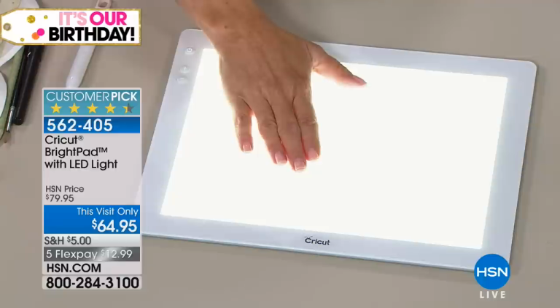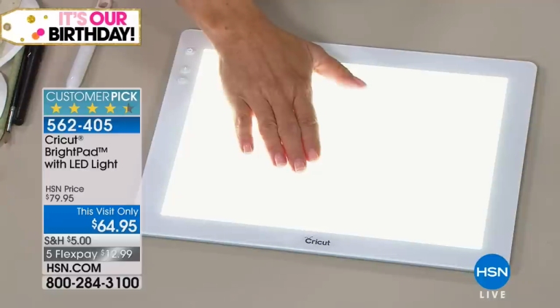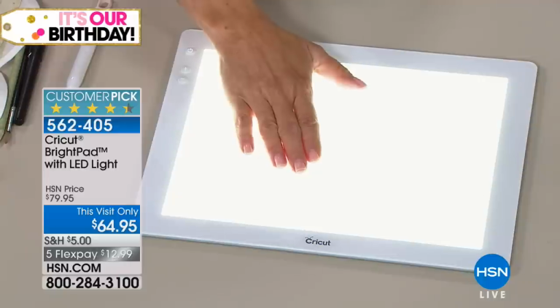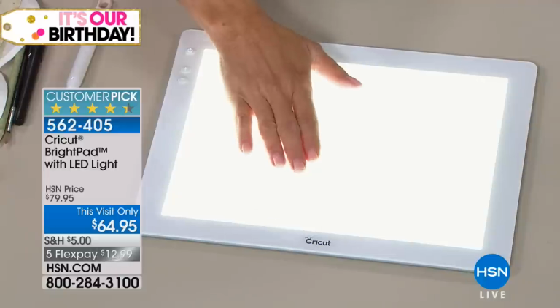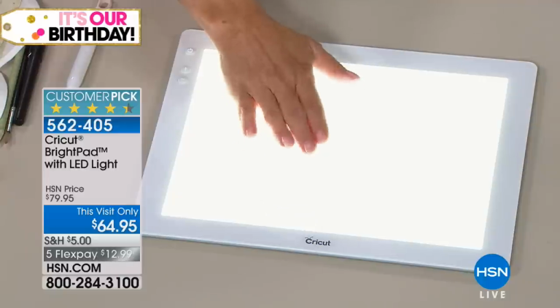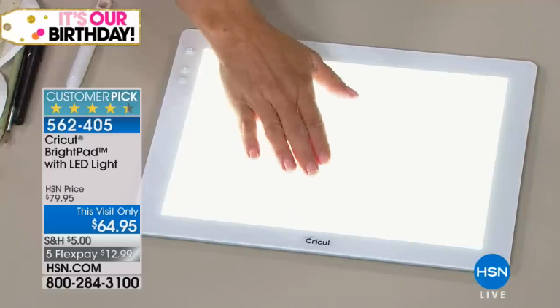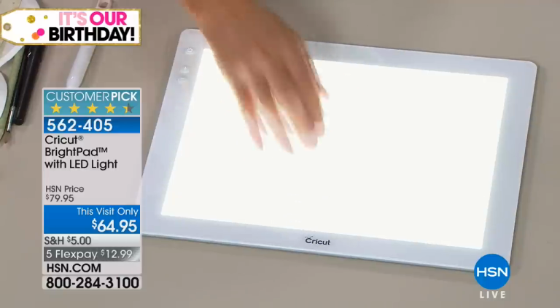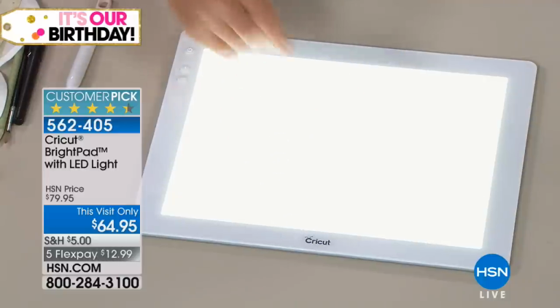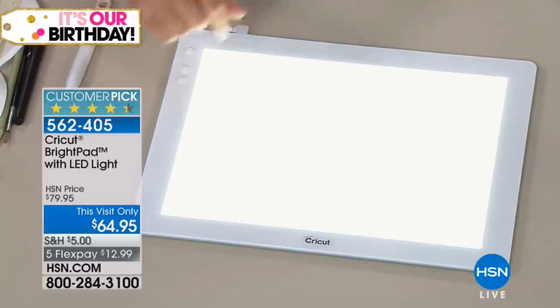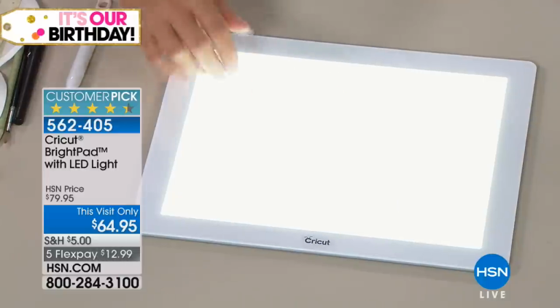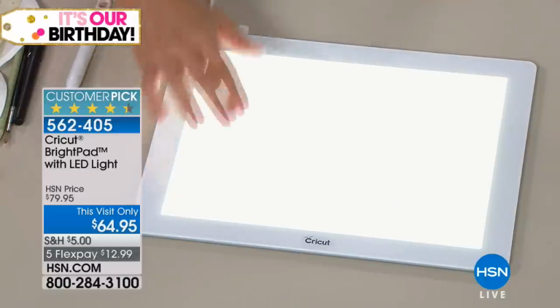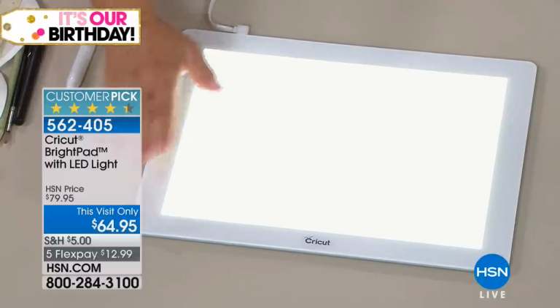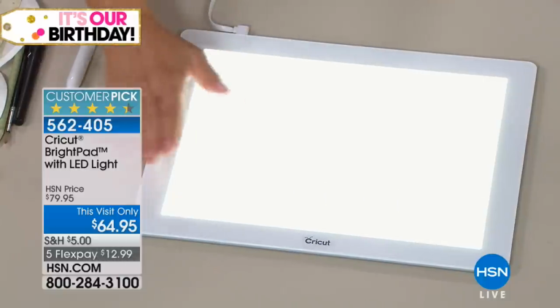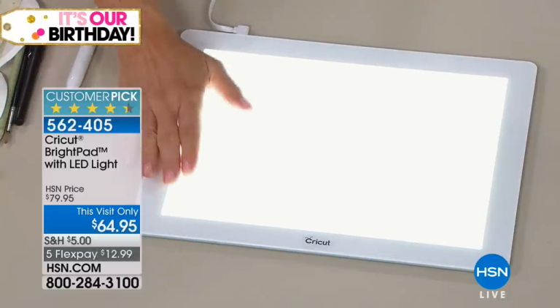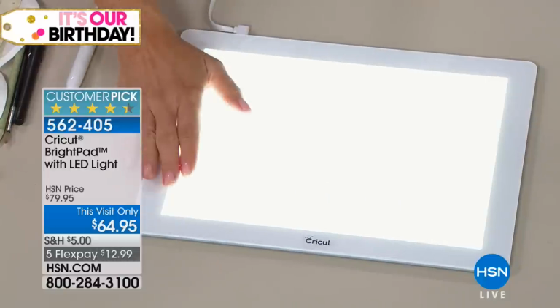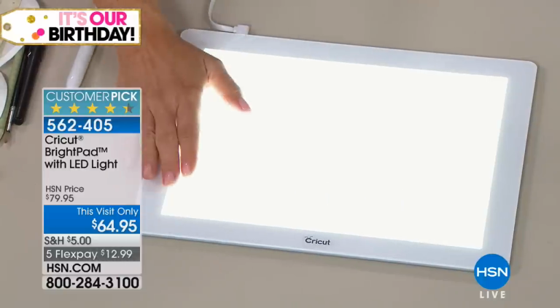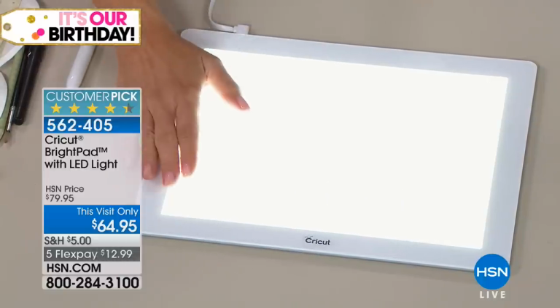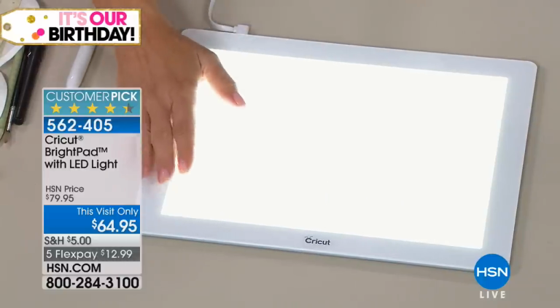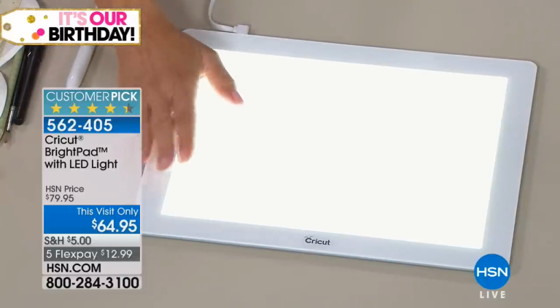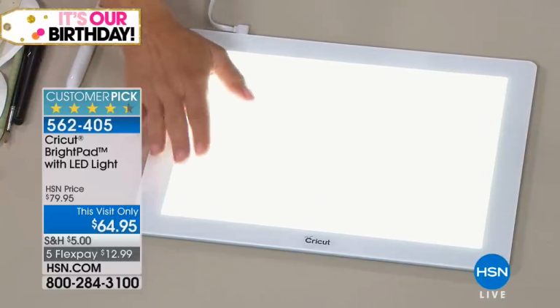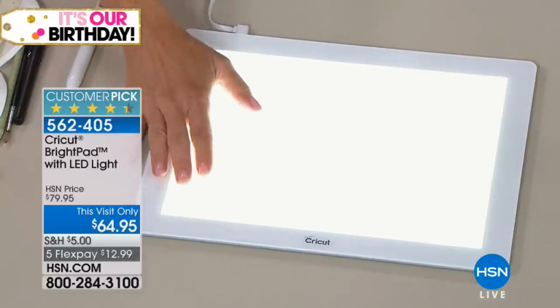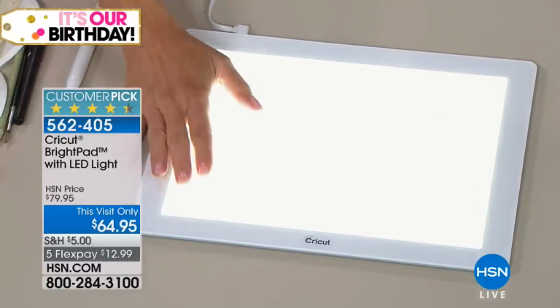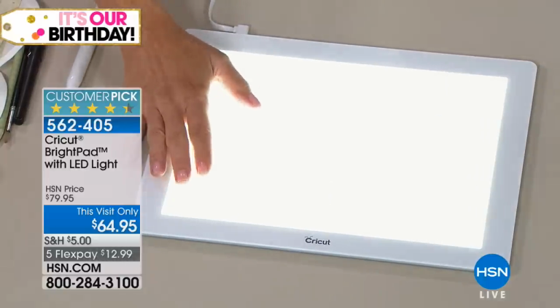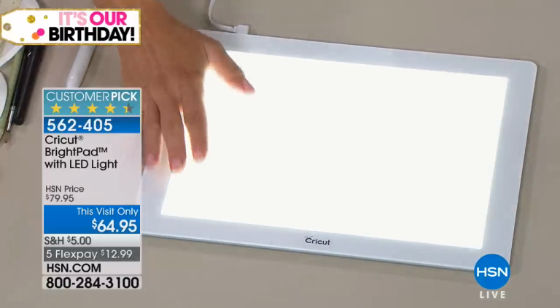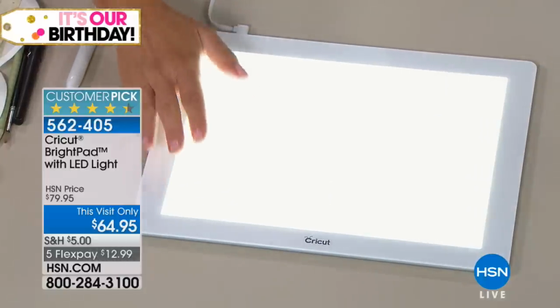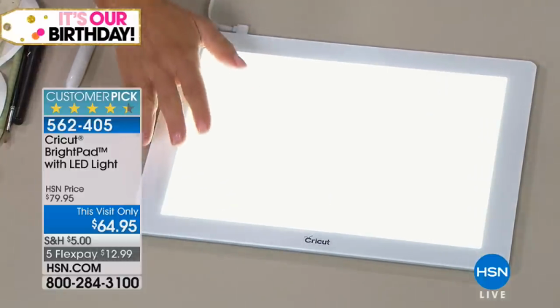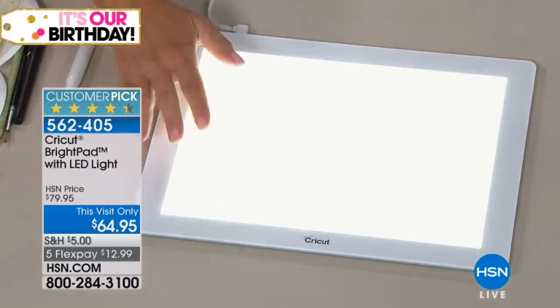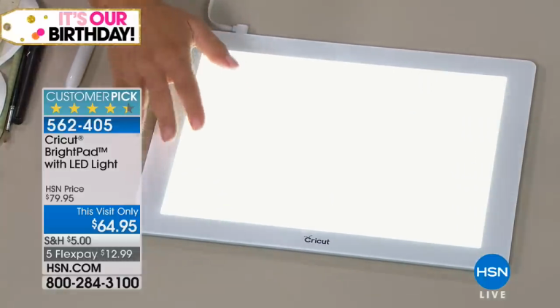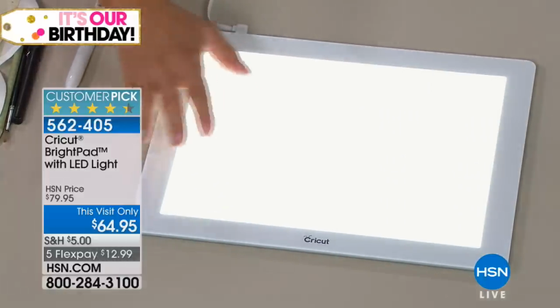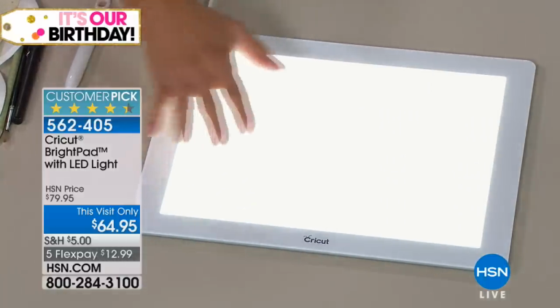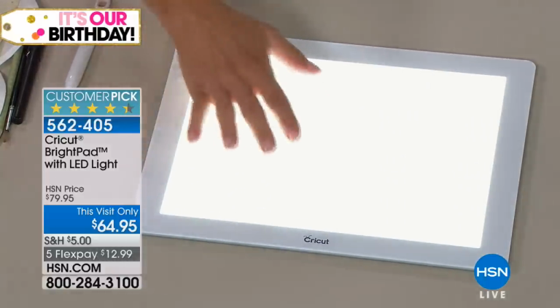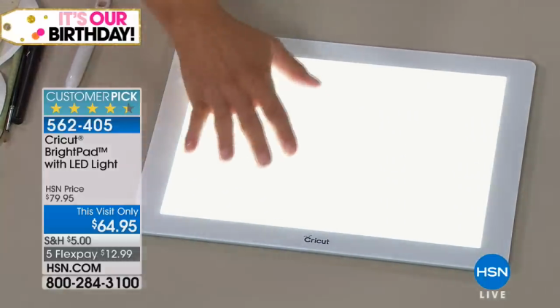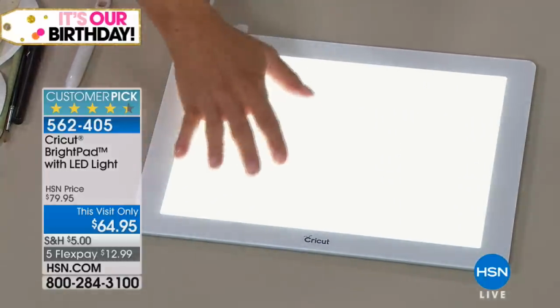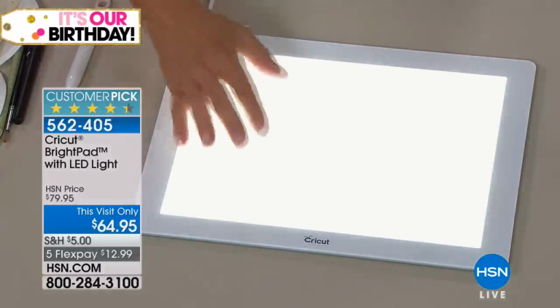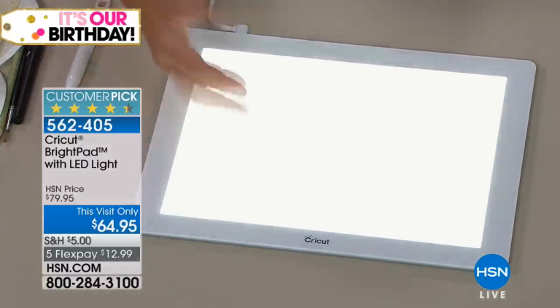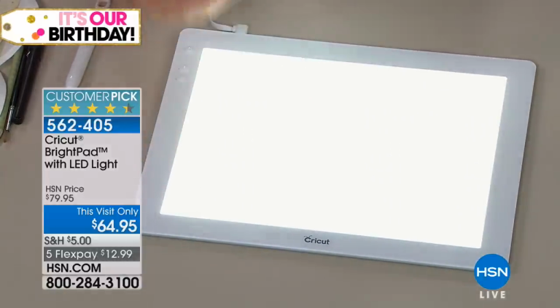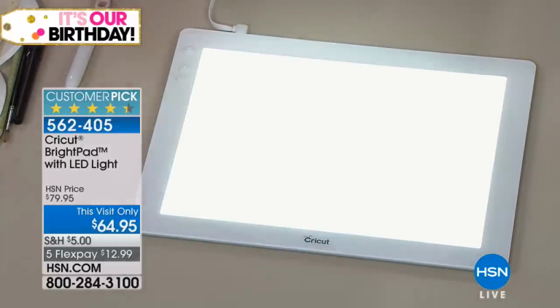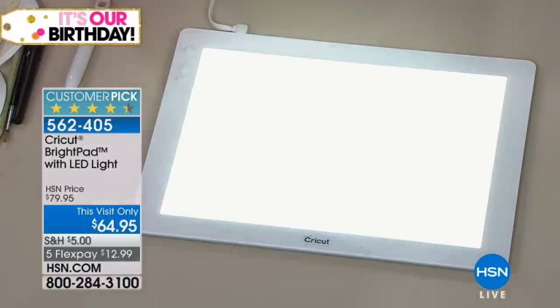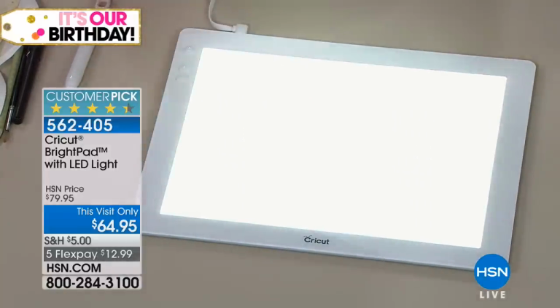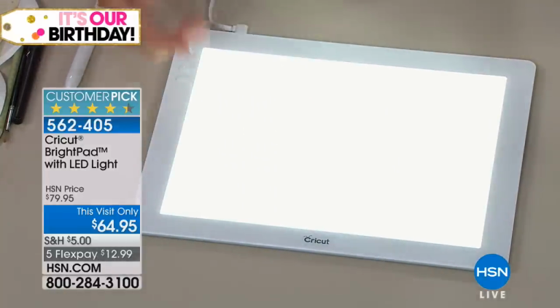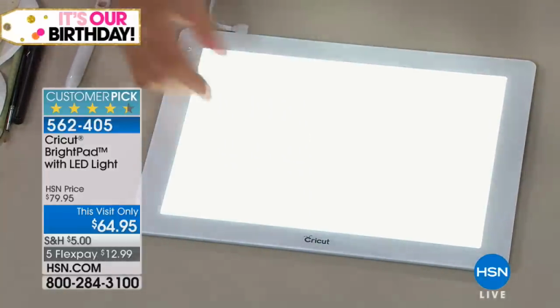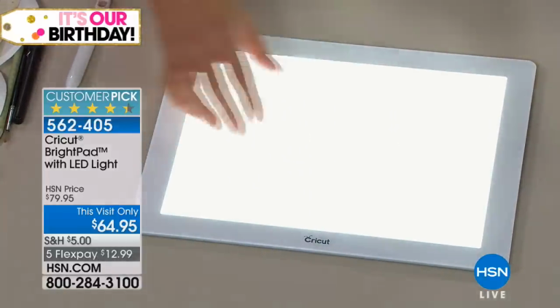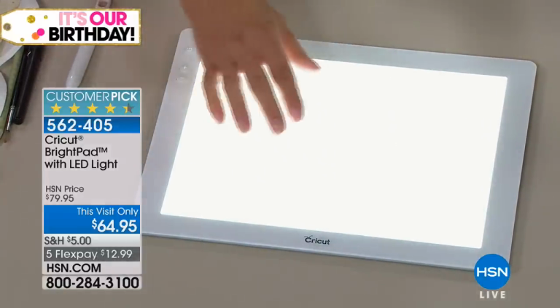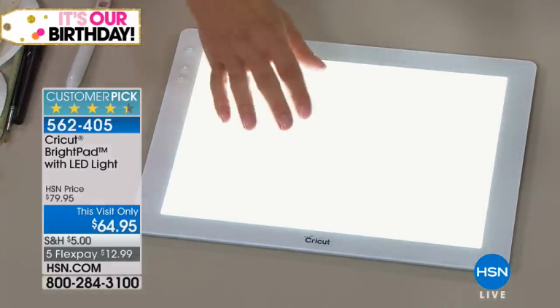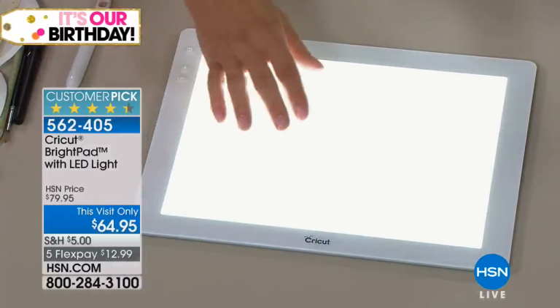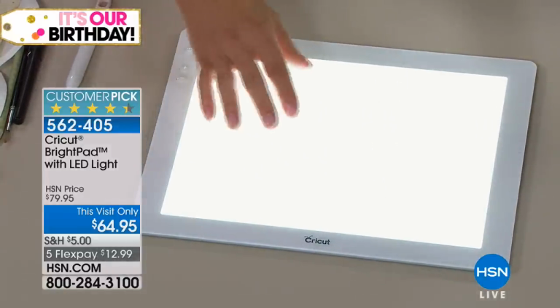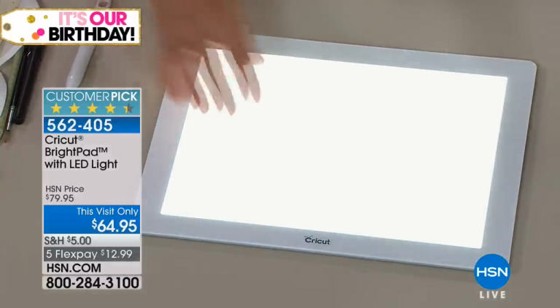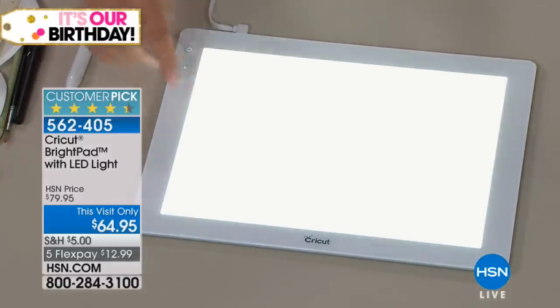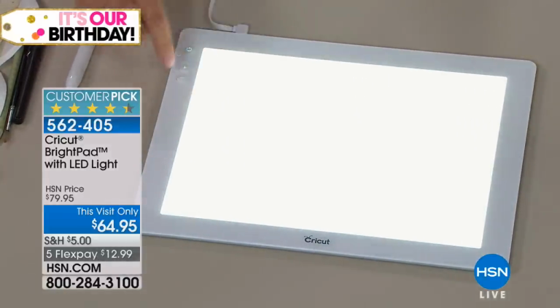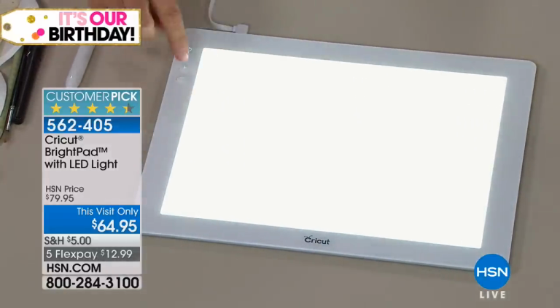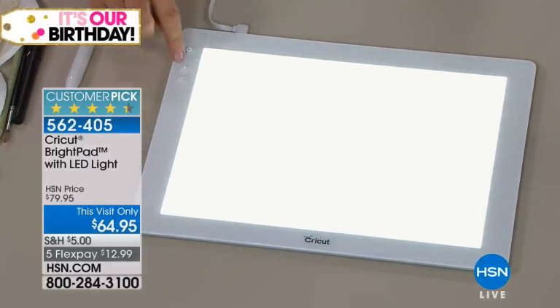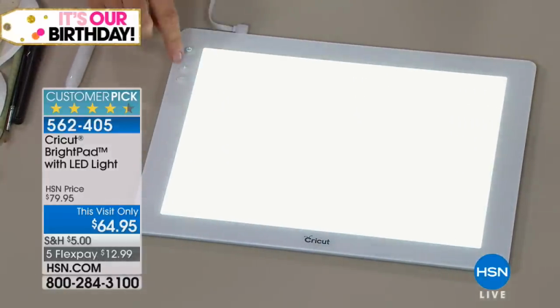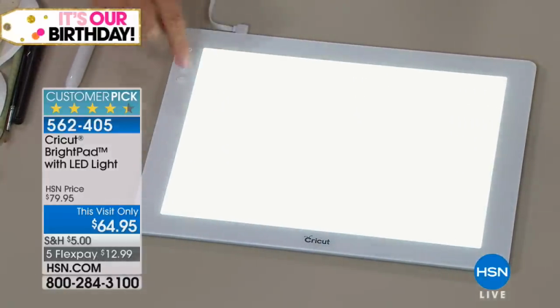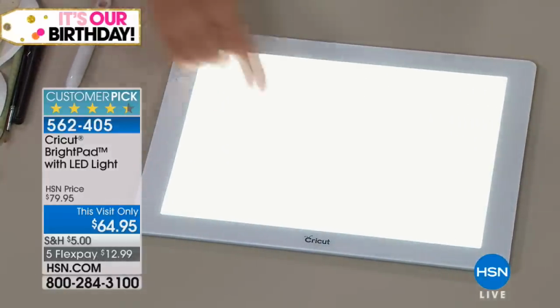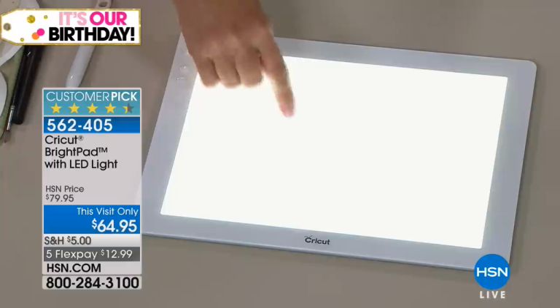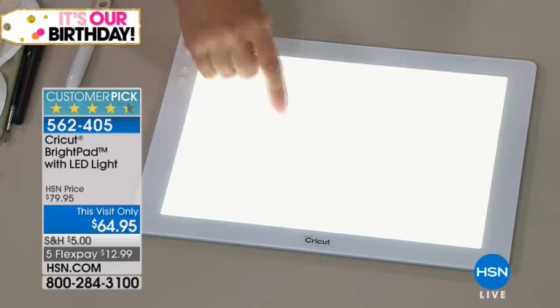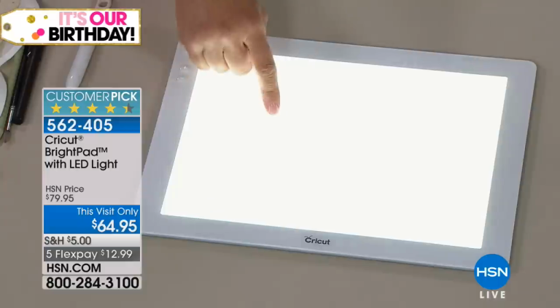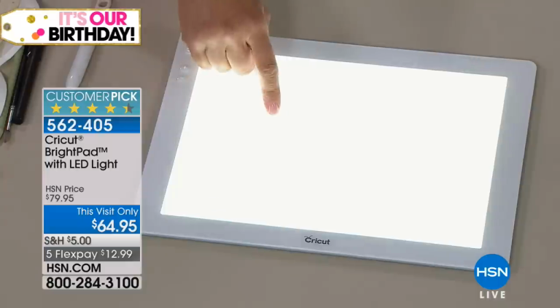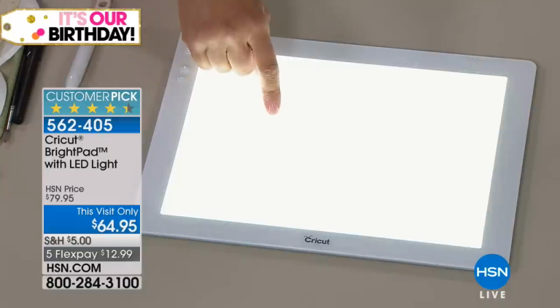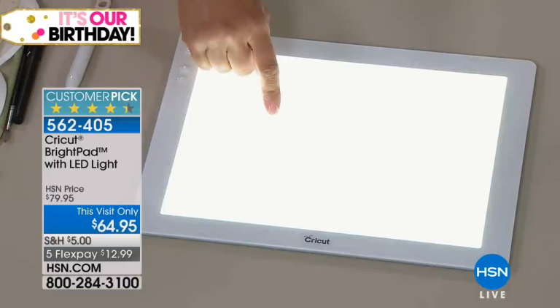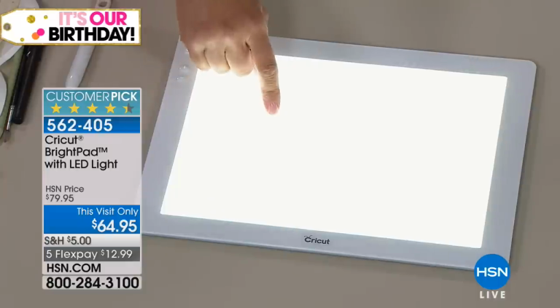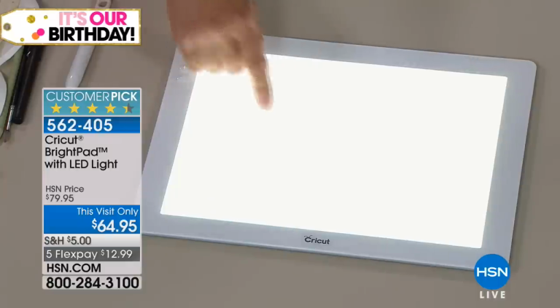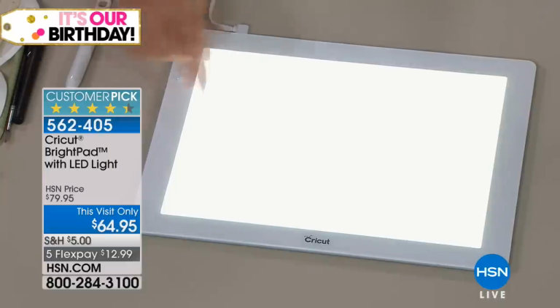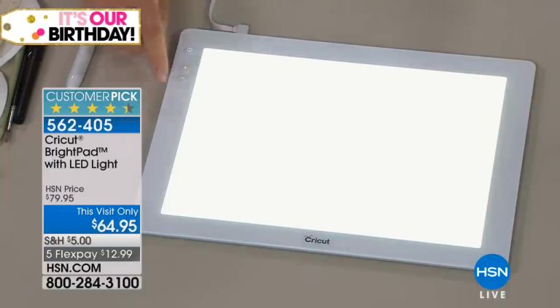What's so pretty about this is that it gives you five different lighting settings.